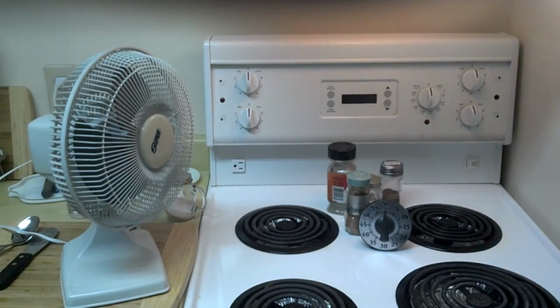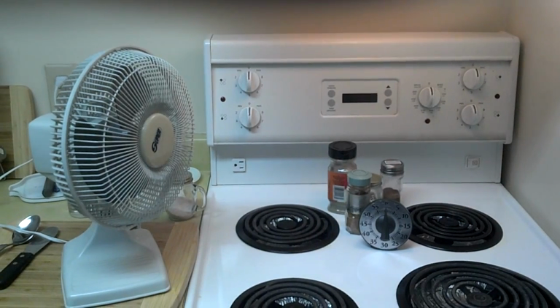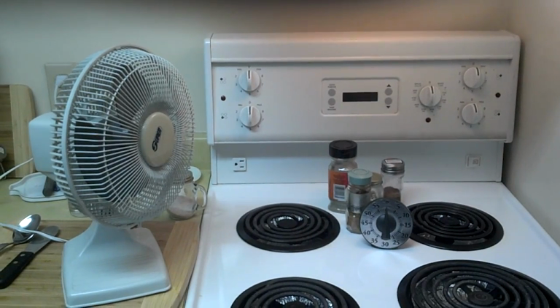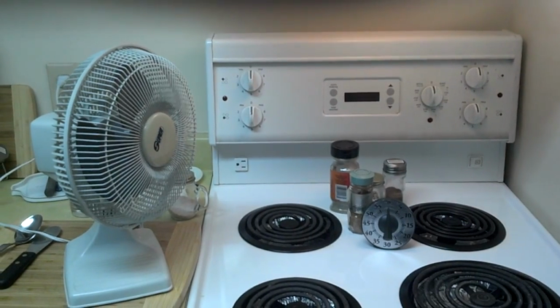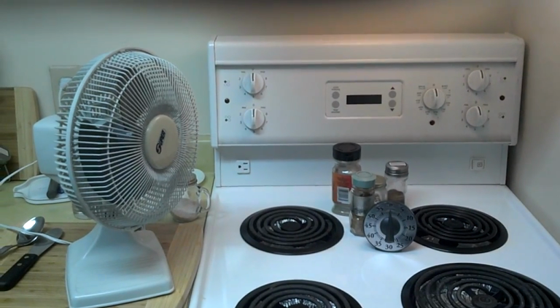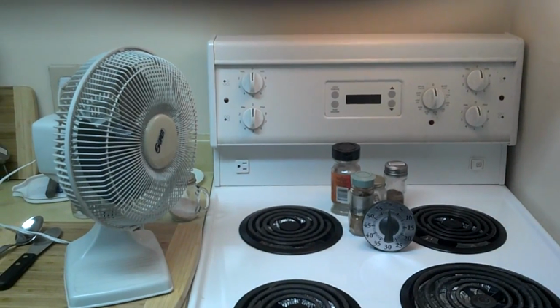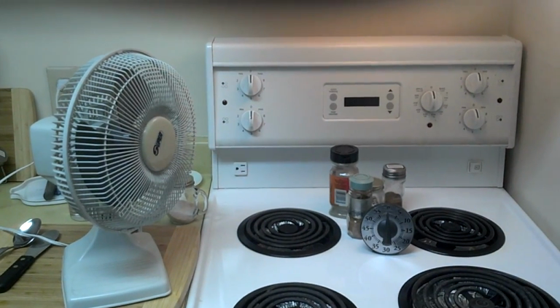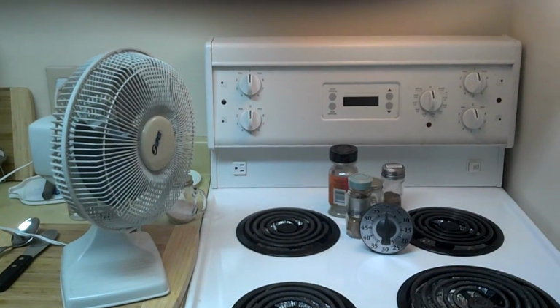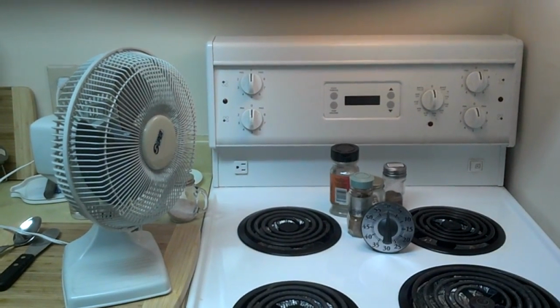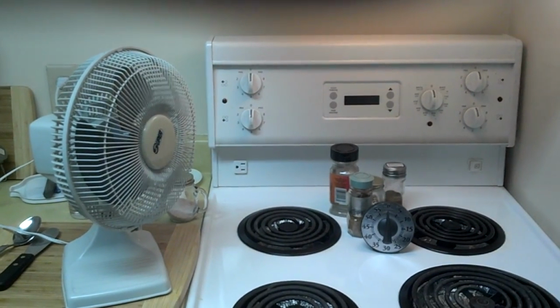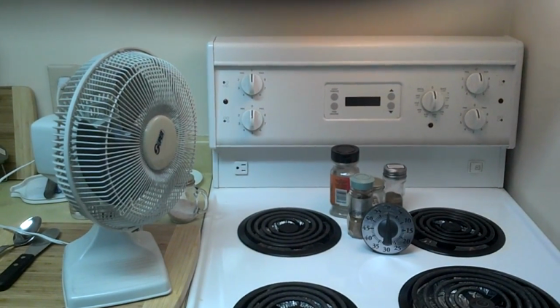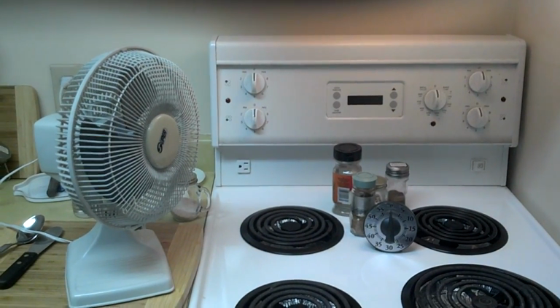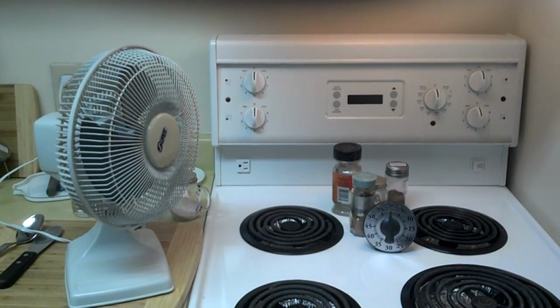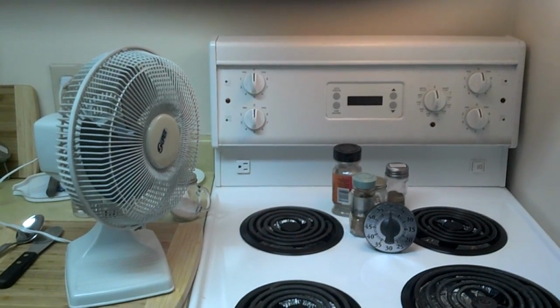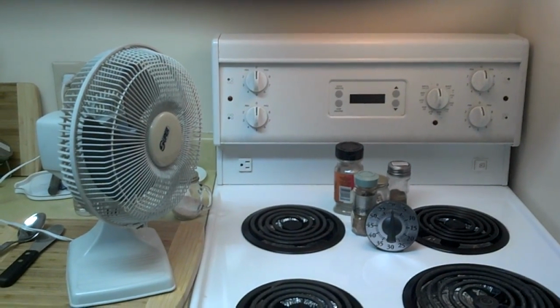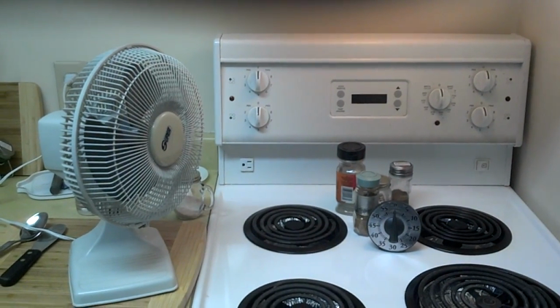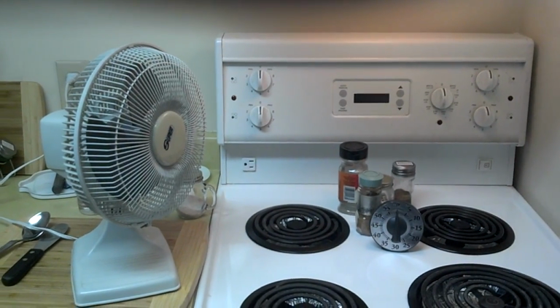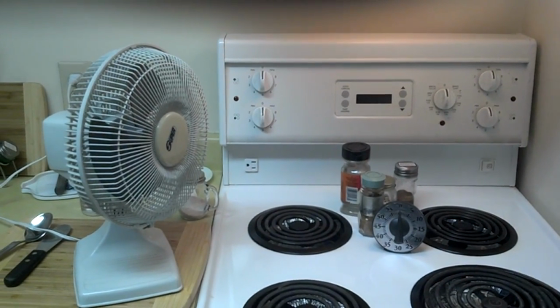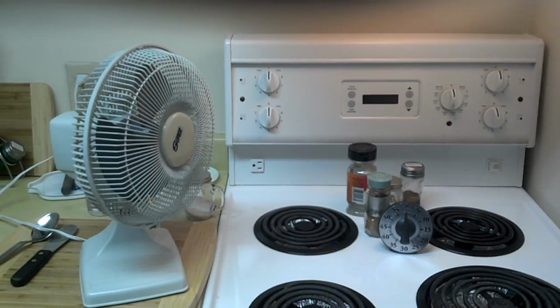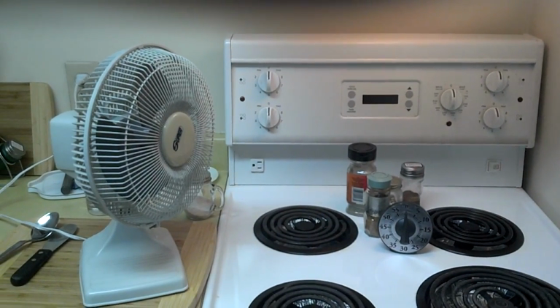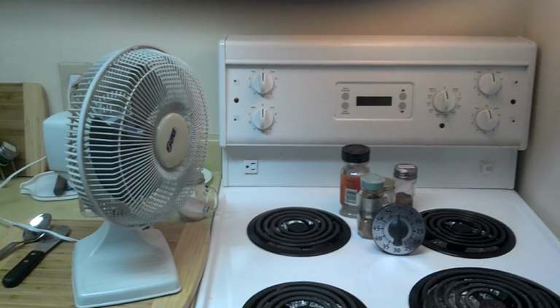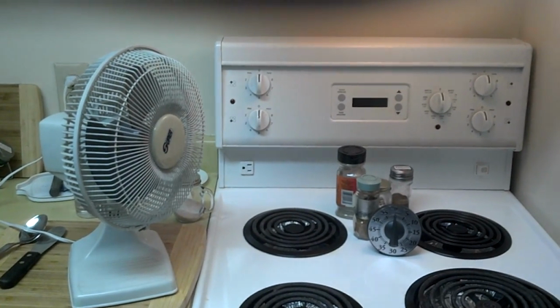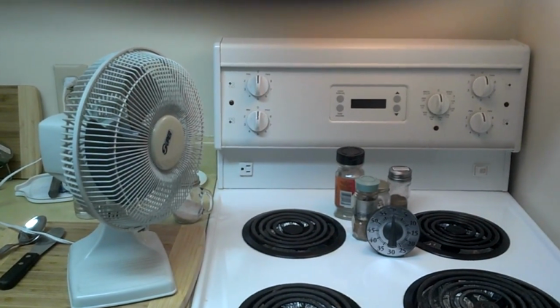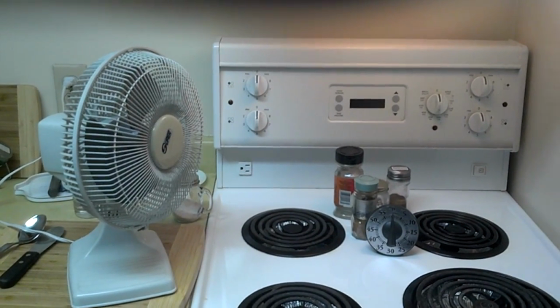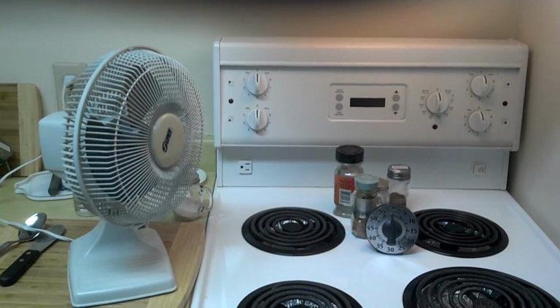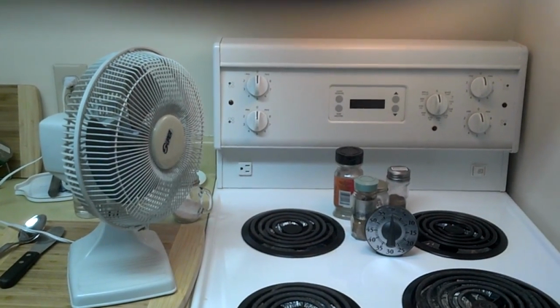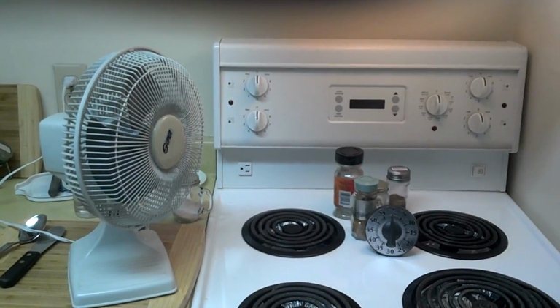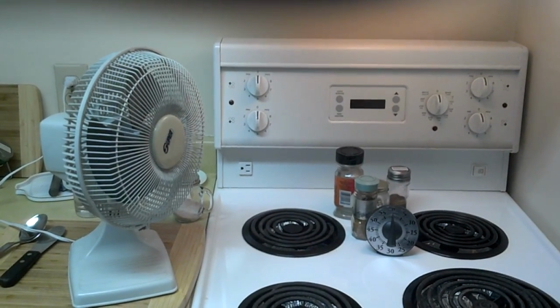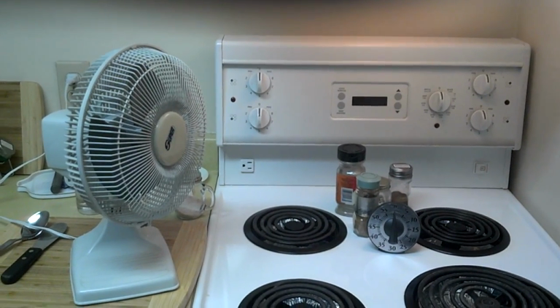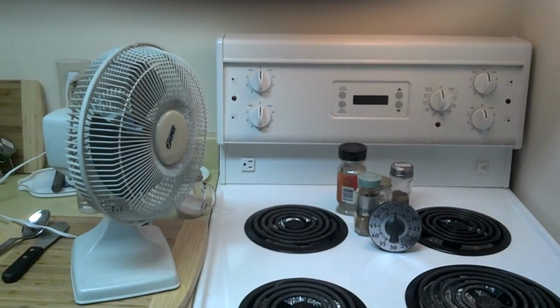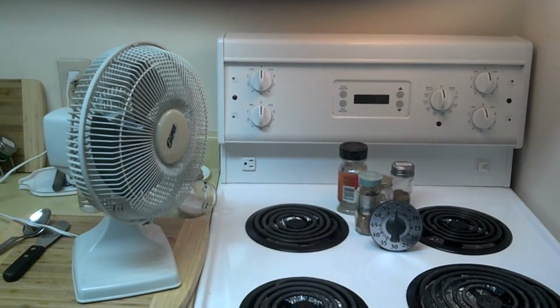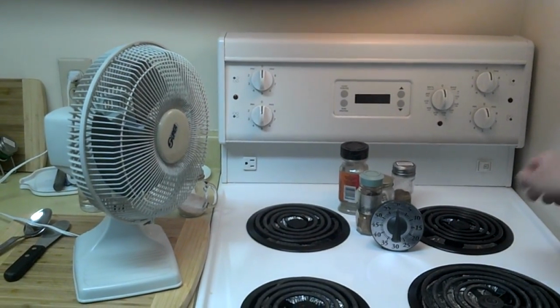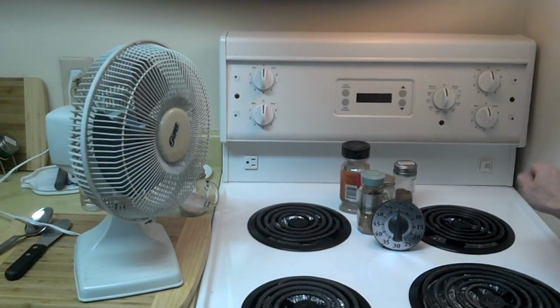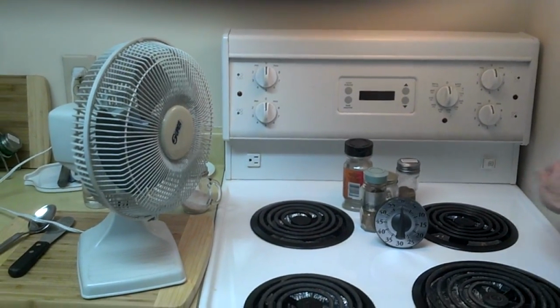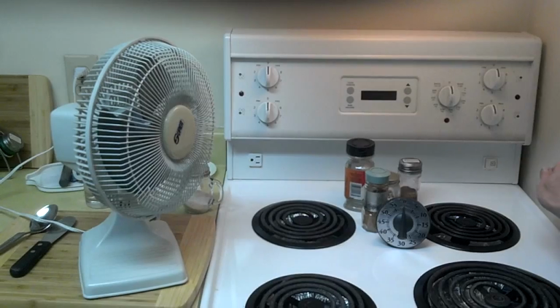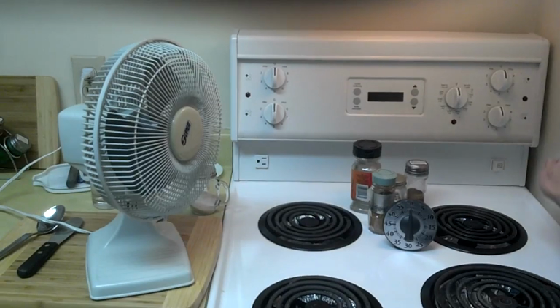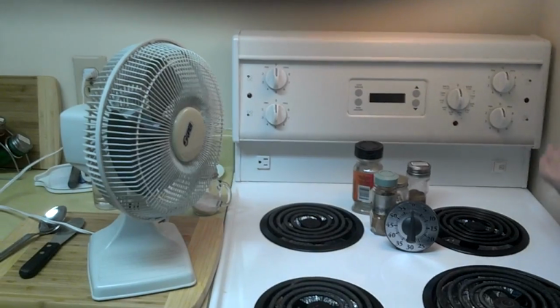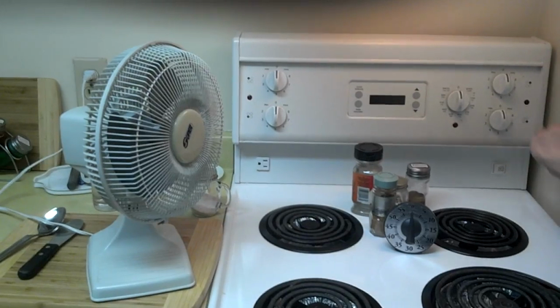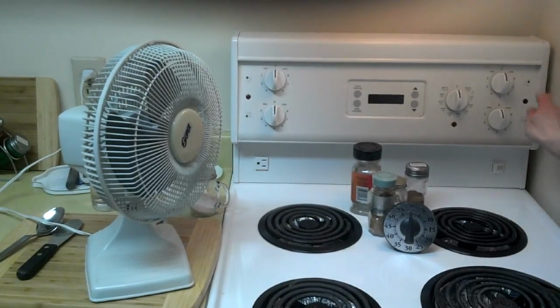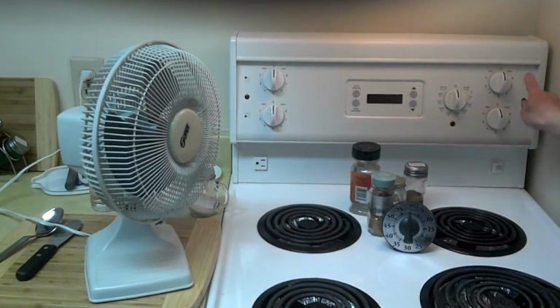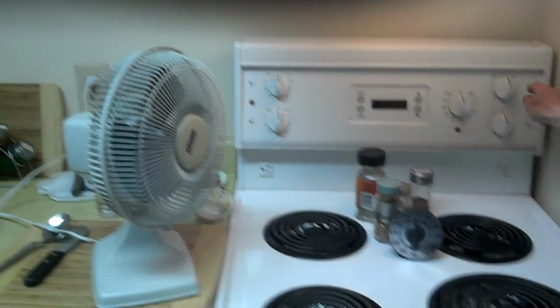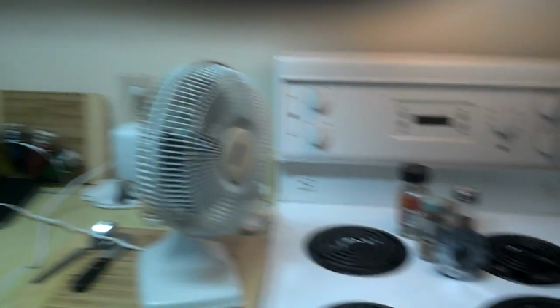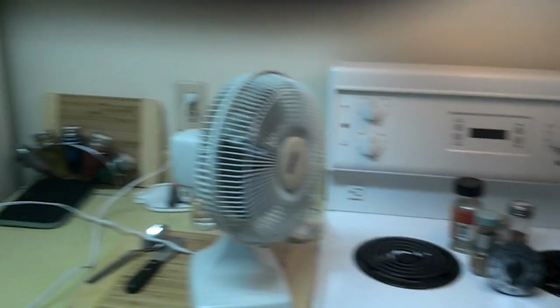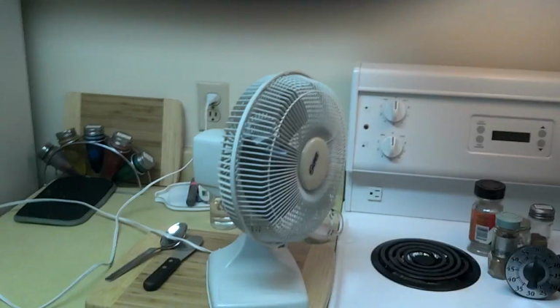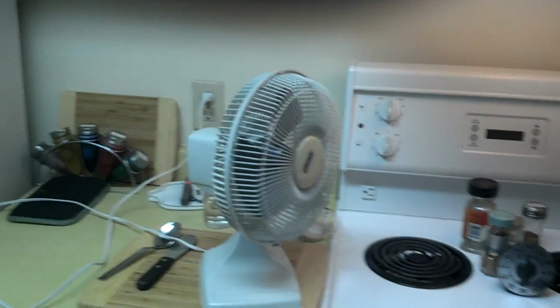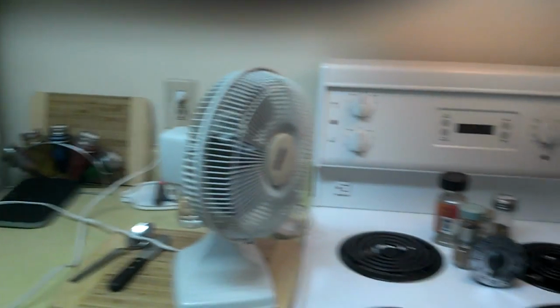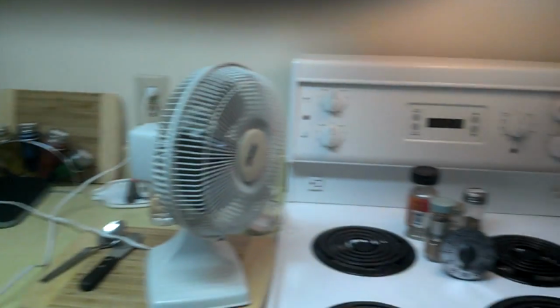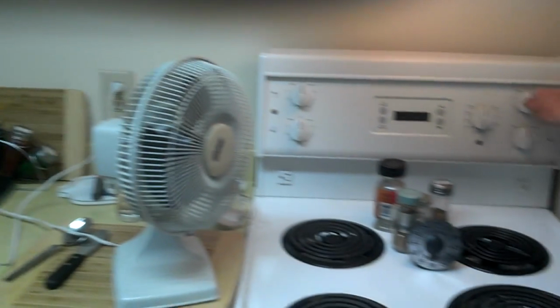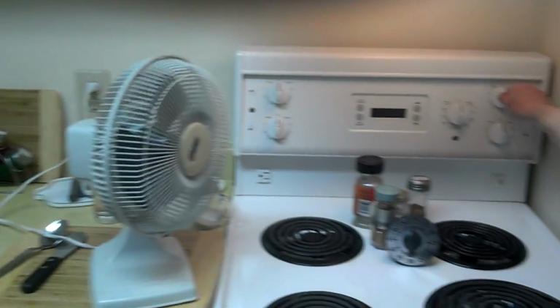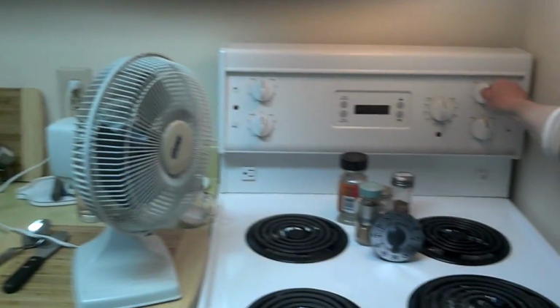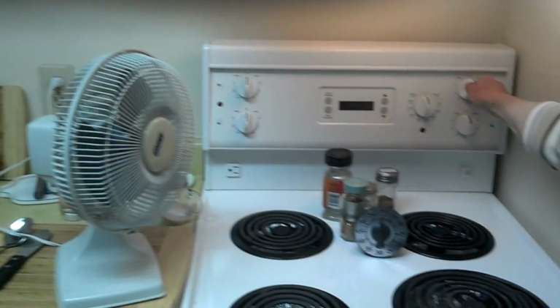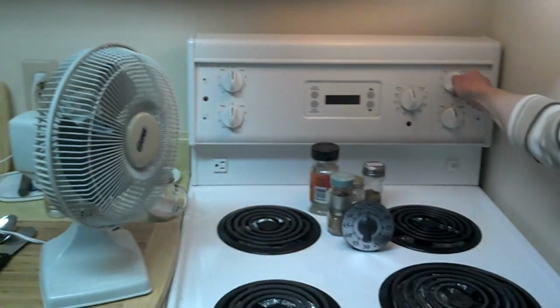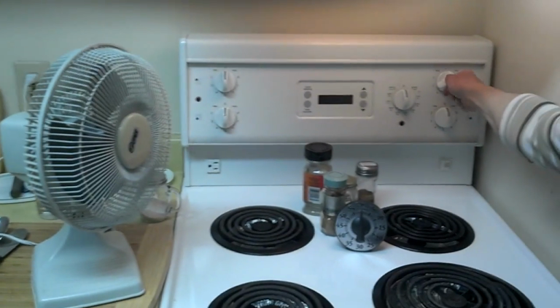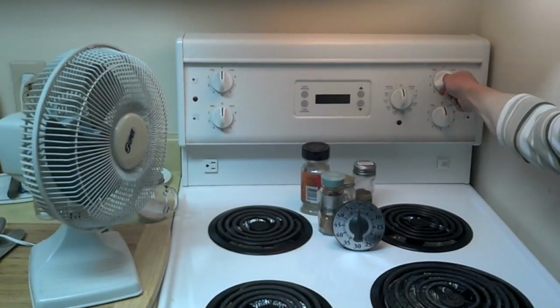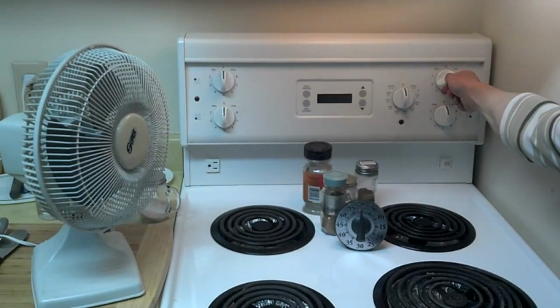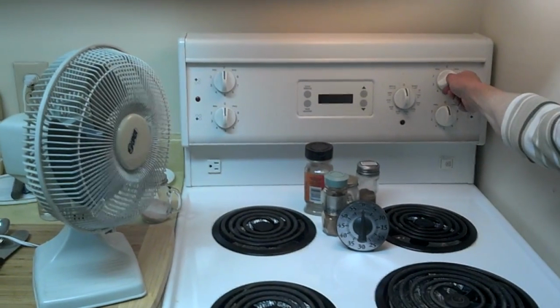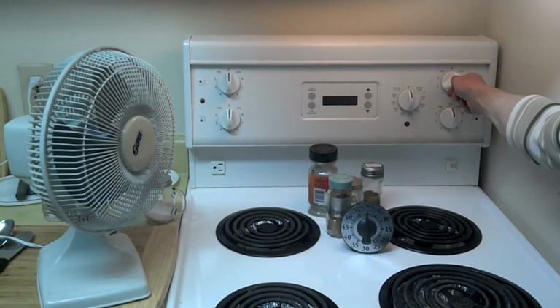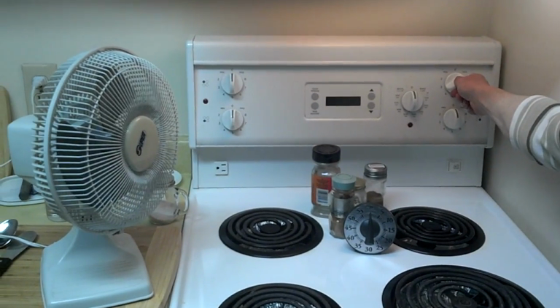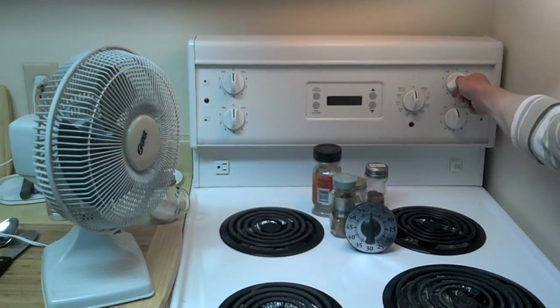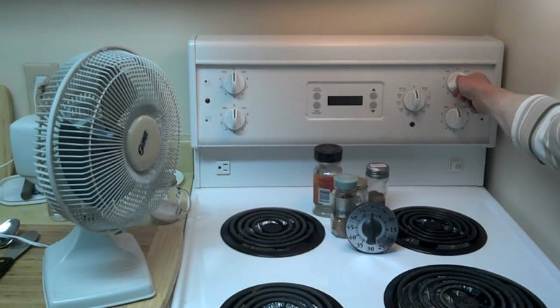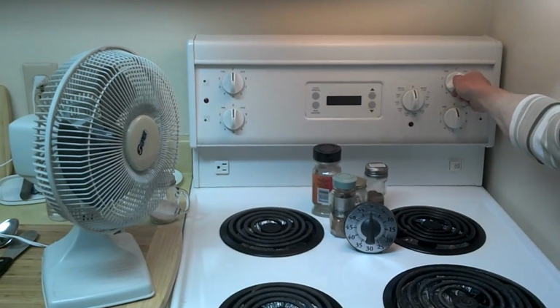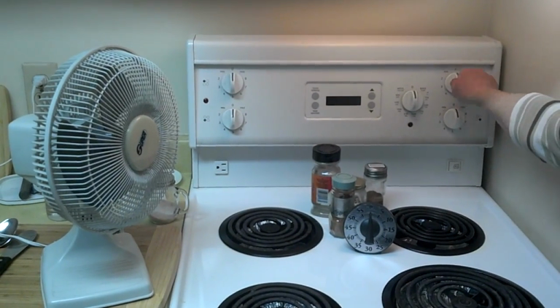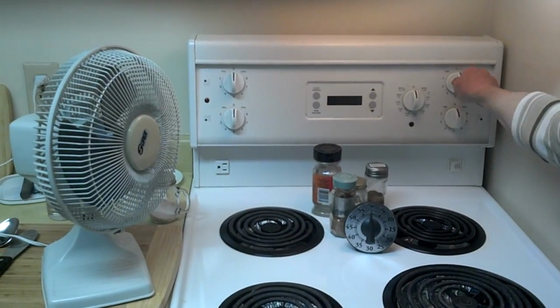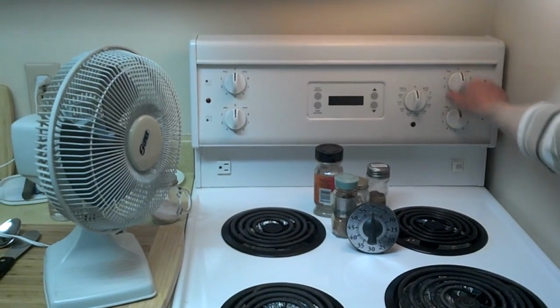Show us how we turn the fan on. Okay. The fan is plugged into the wall. We'll turn the oven on.